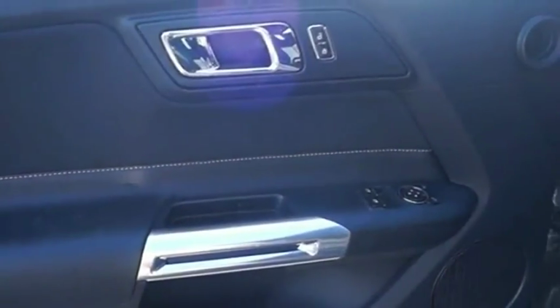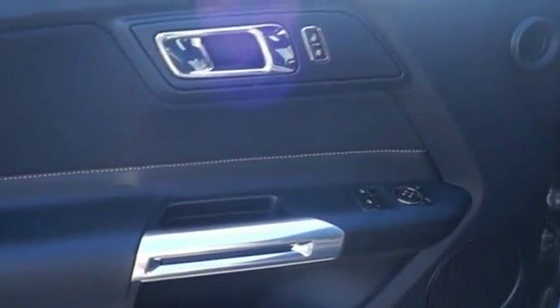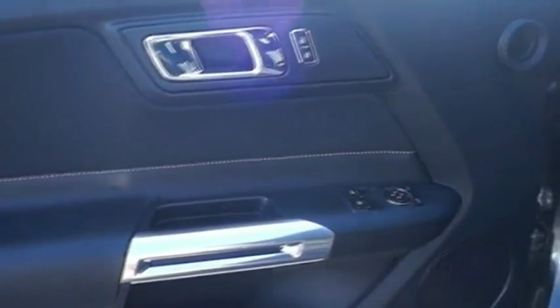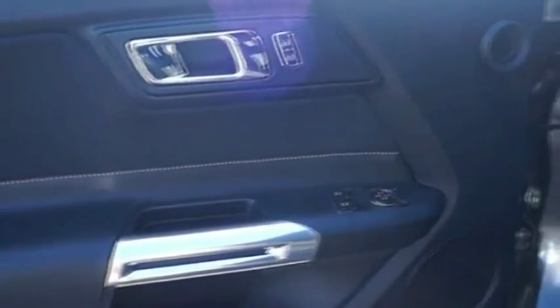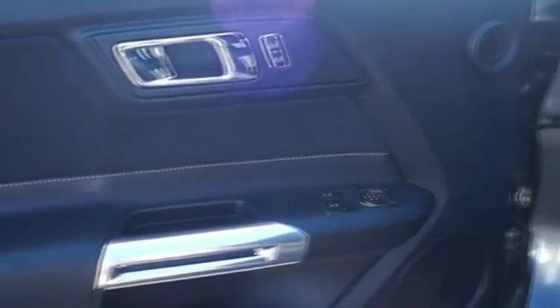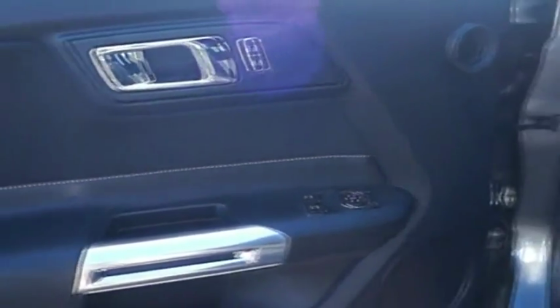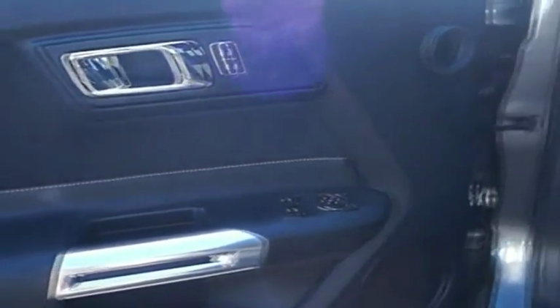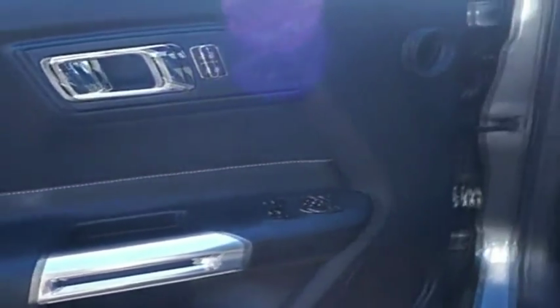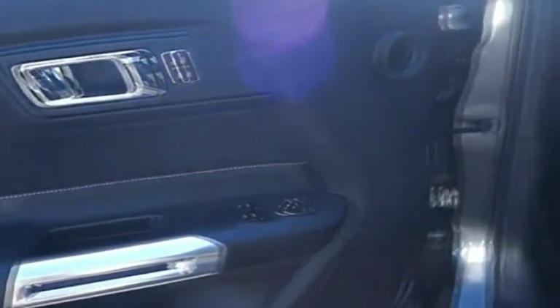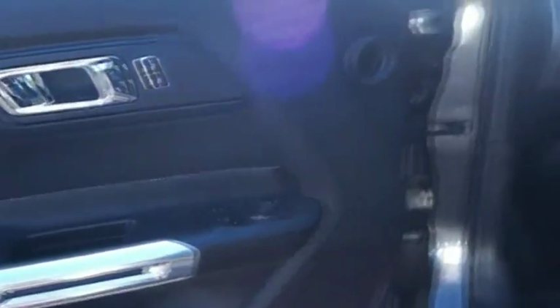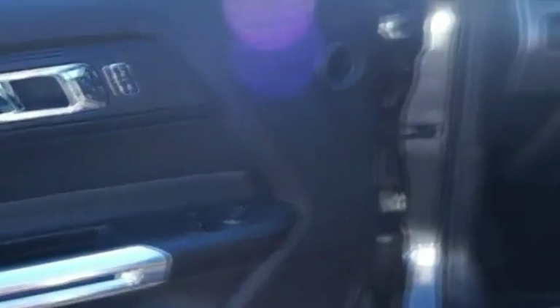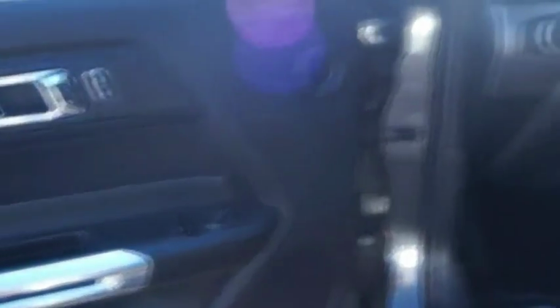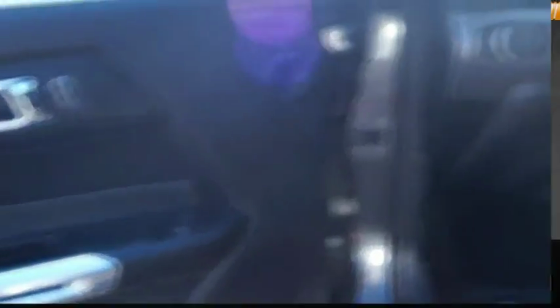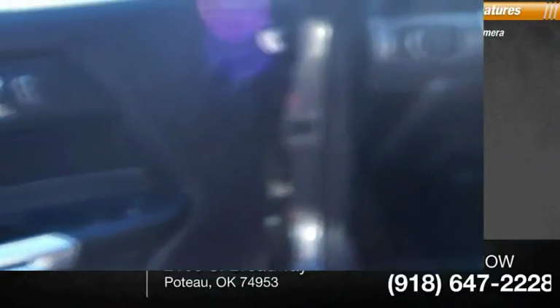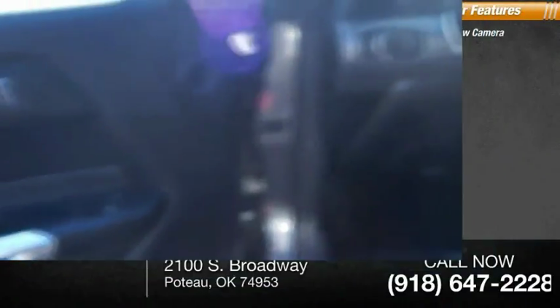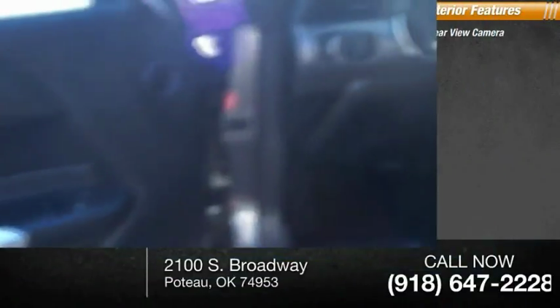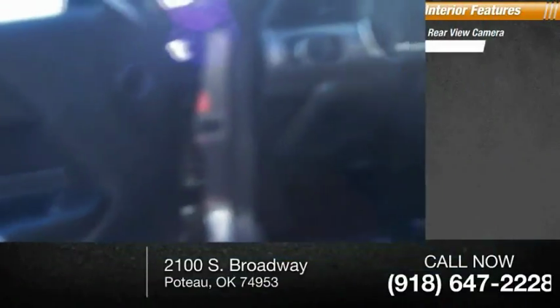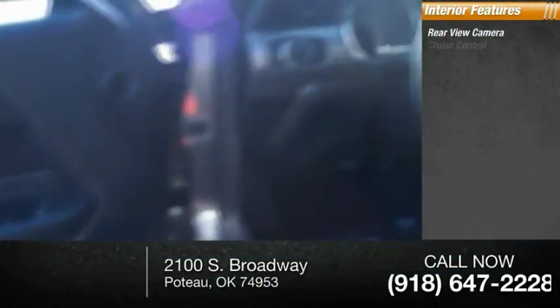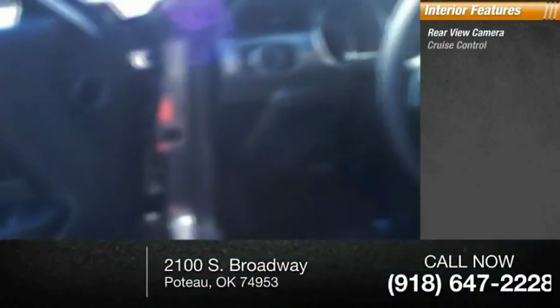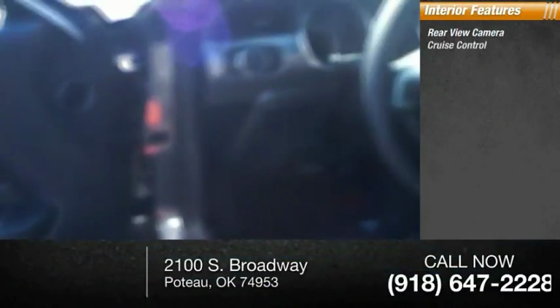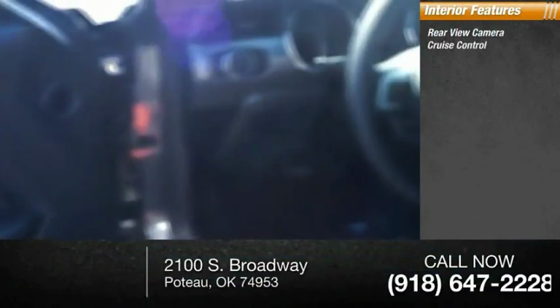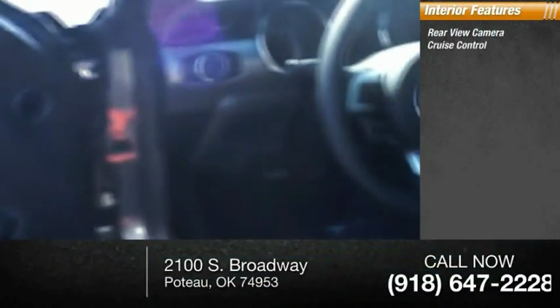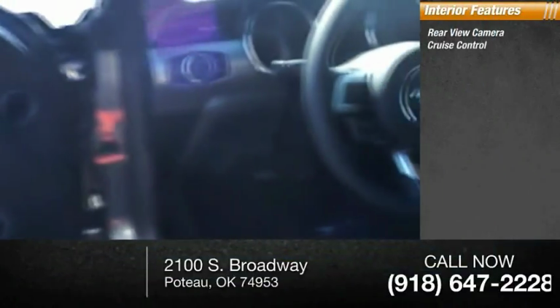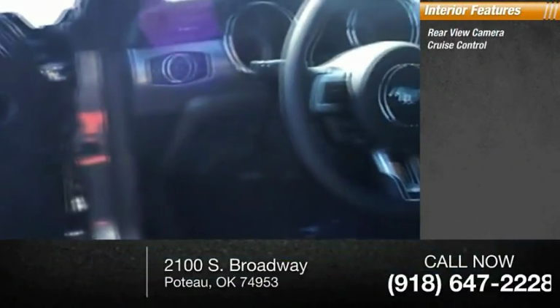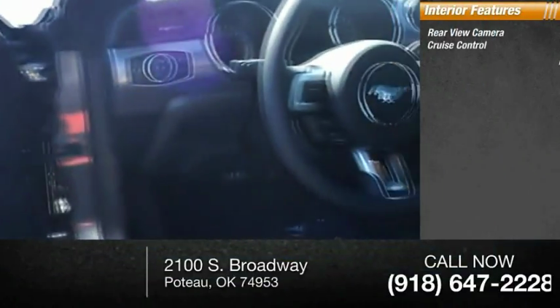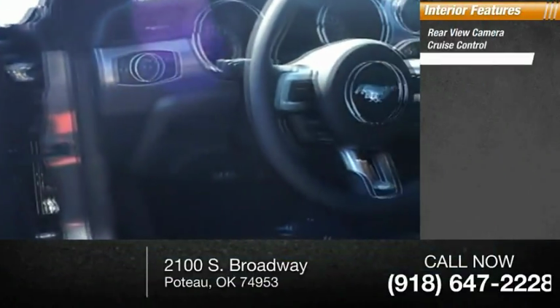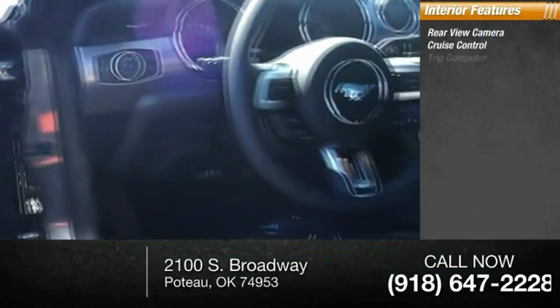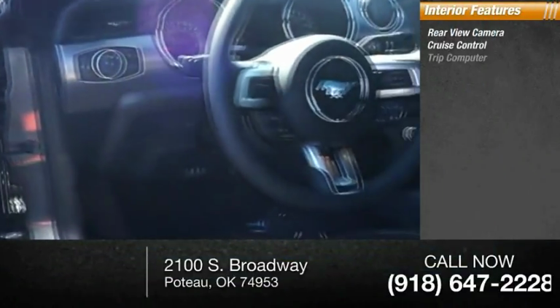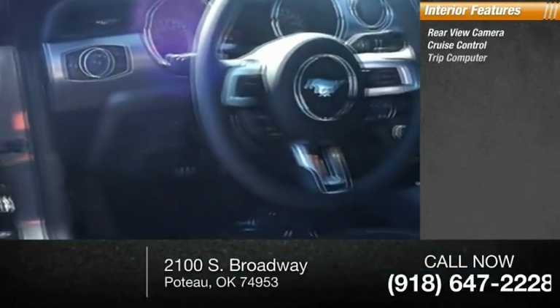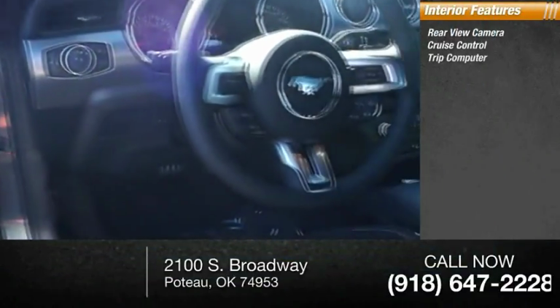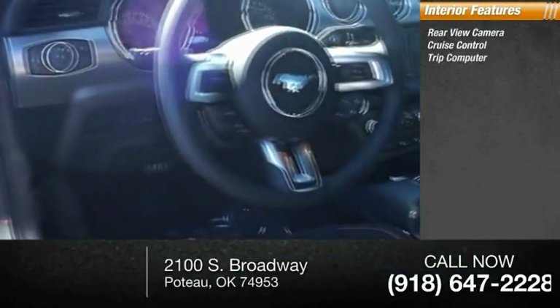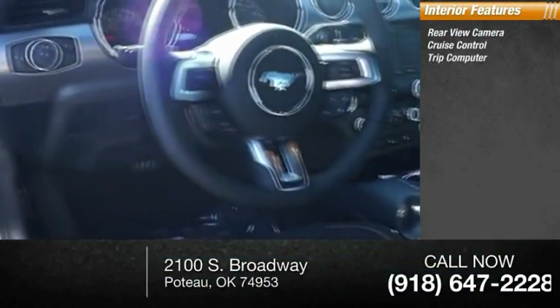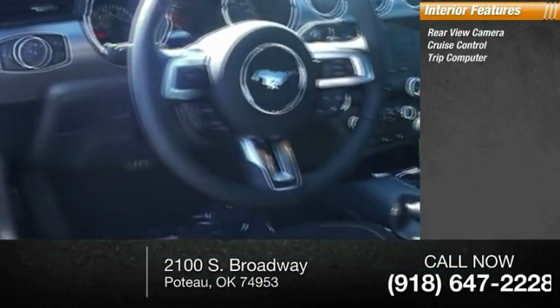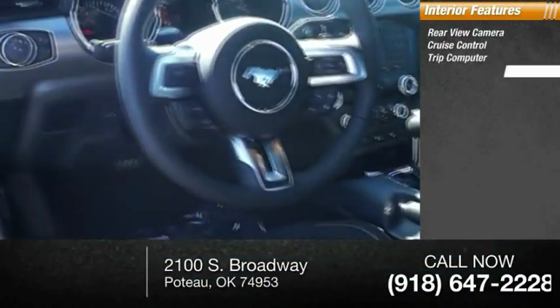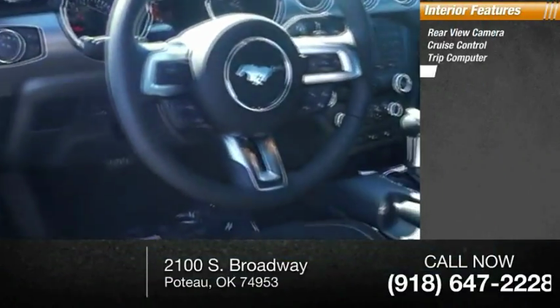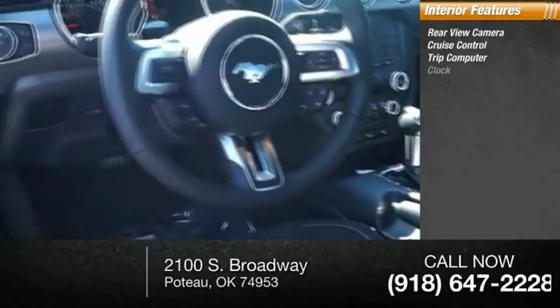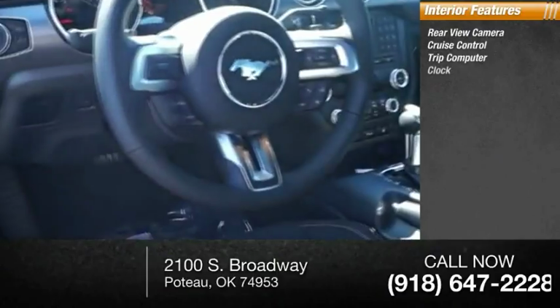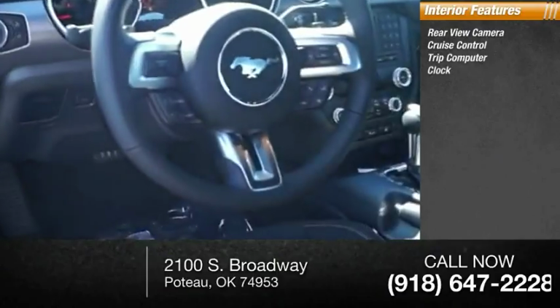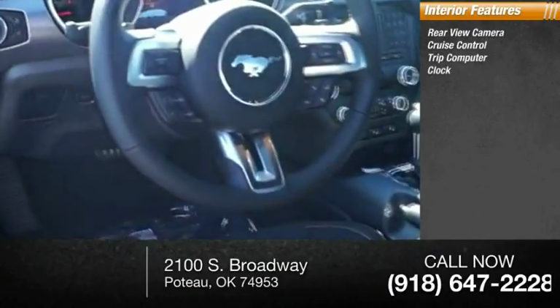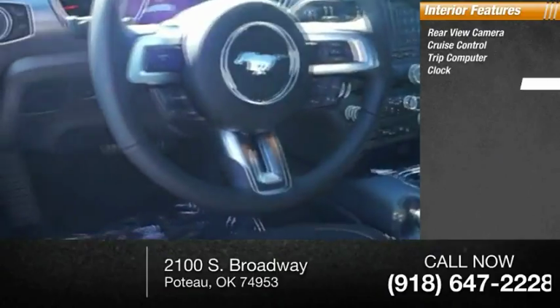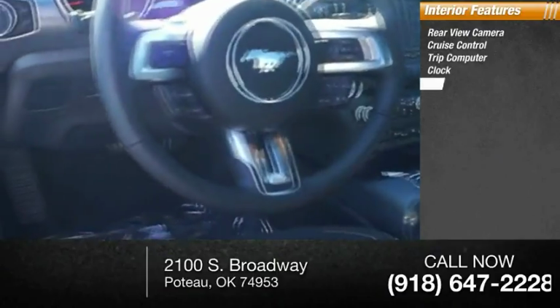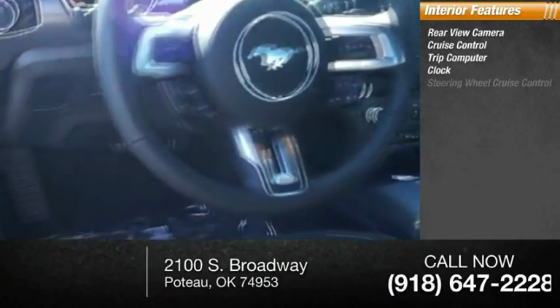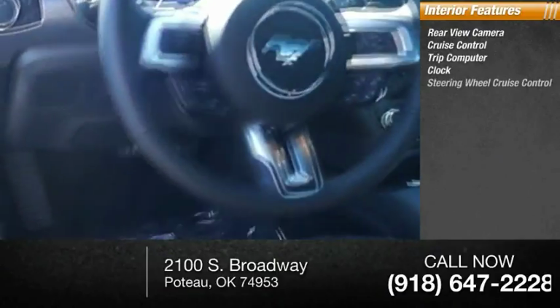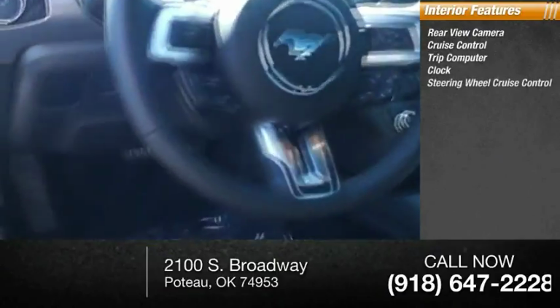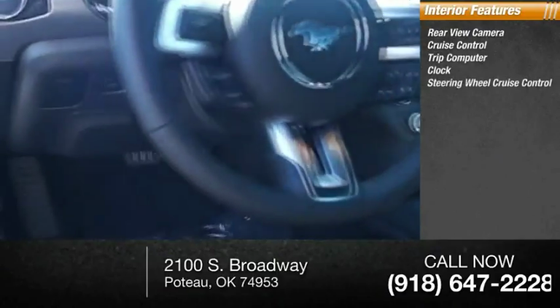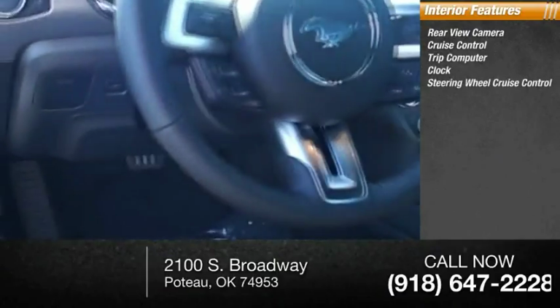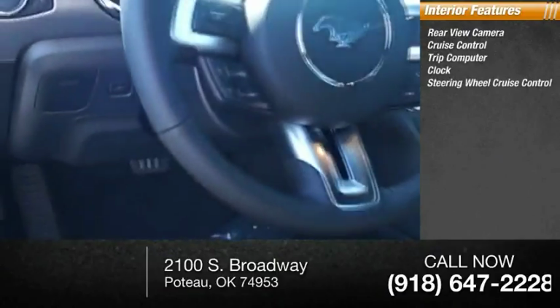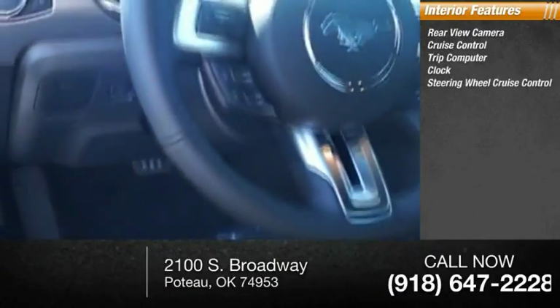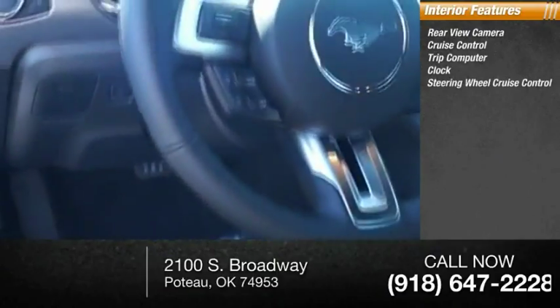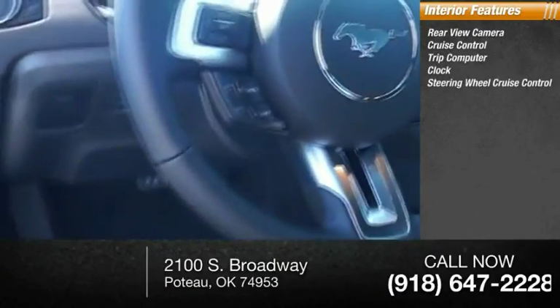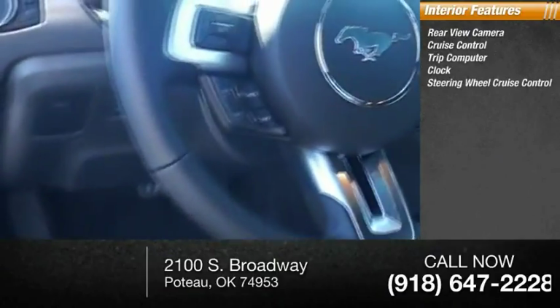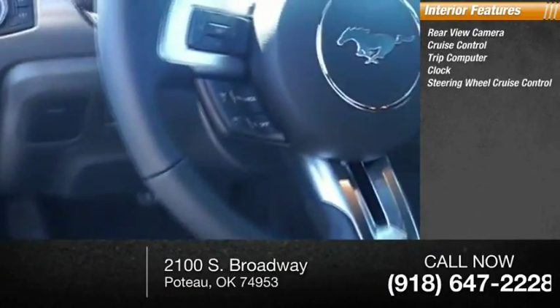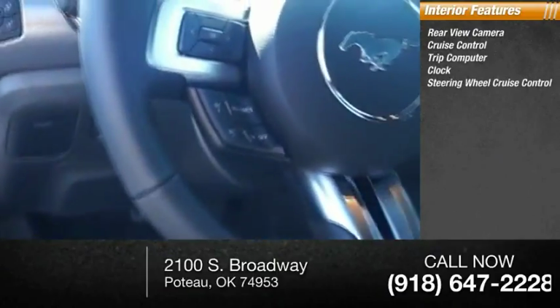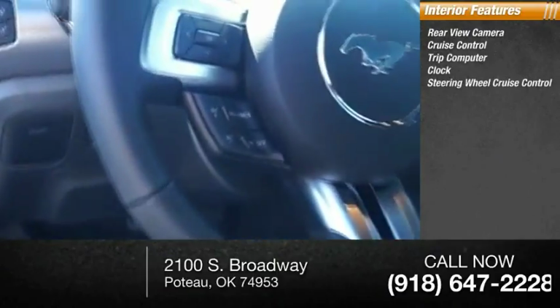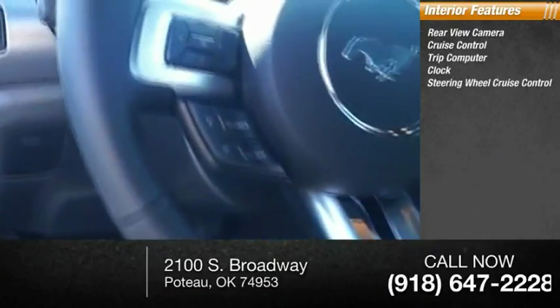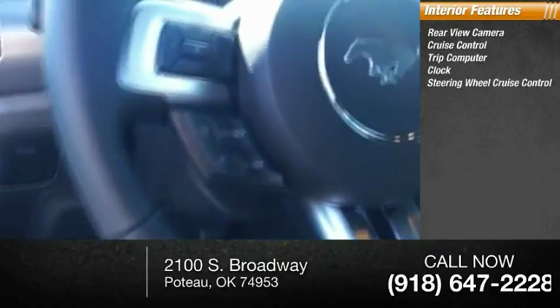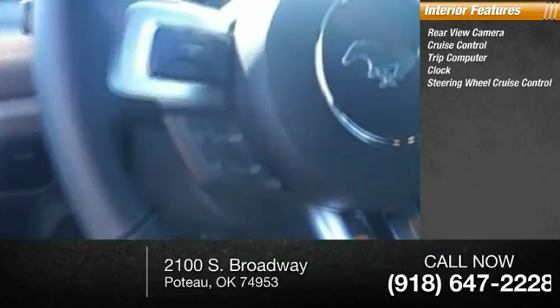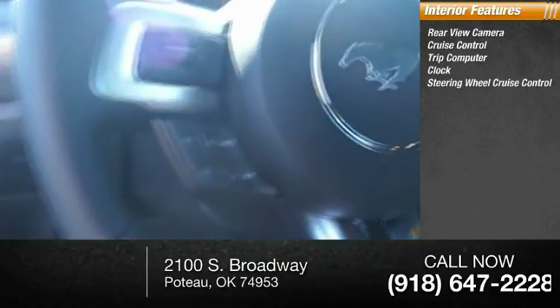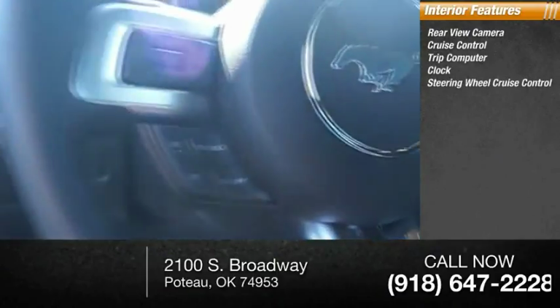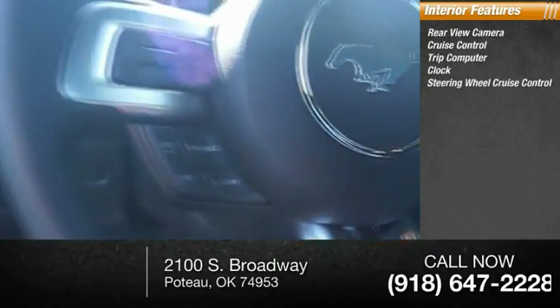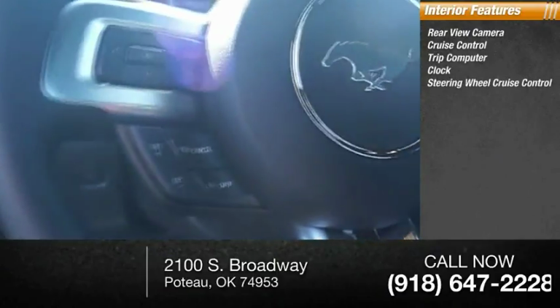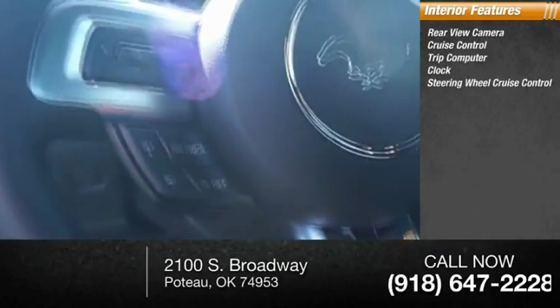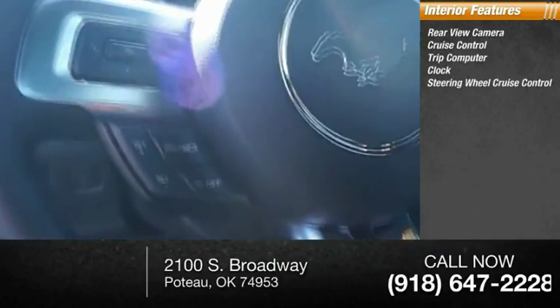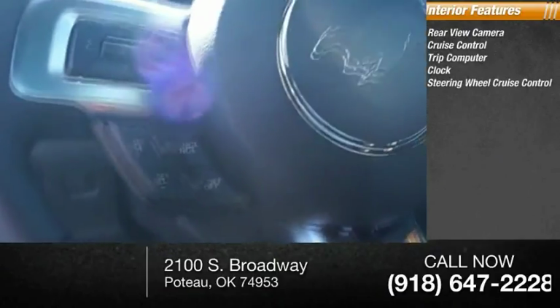Inside you'll find rear-view camera, cruise control, trip computer, clock, and steering wheel cruise control.